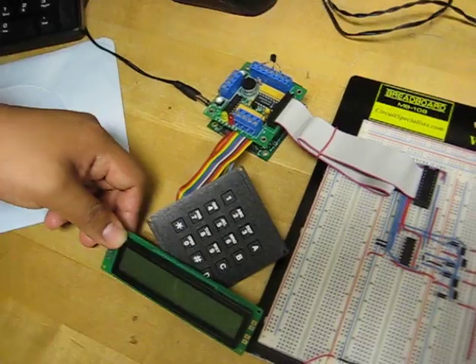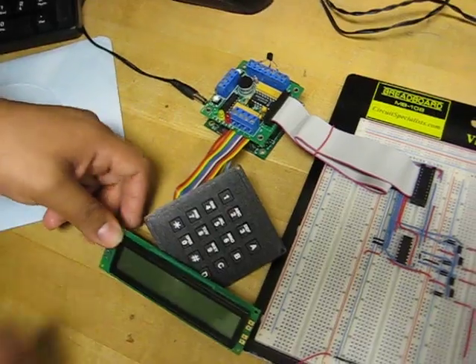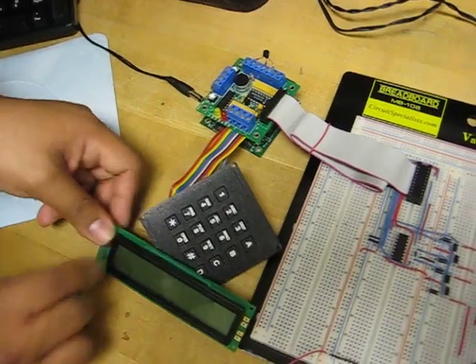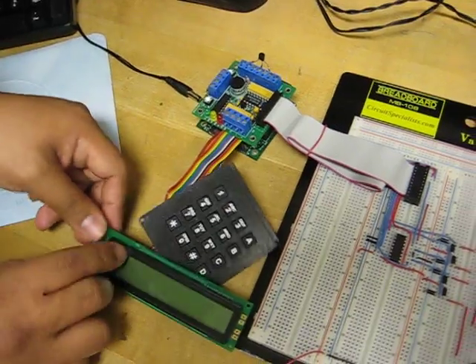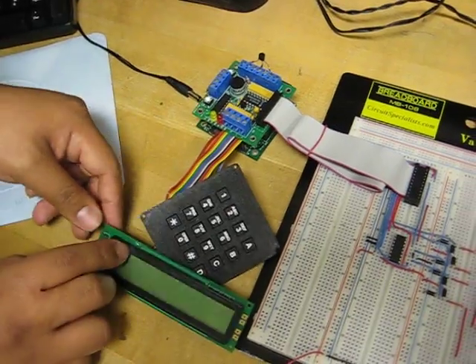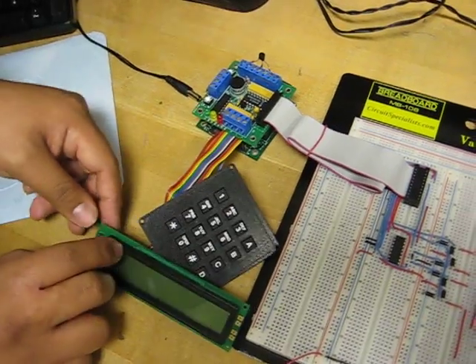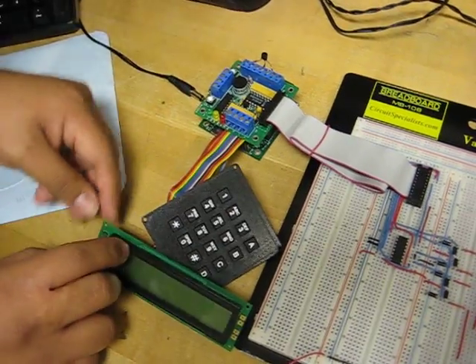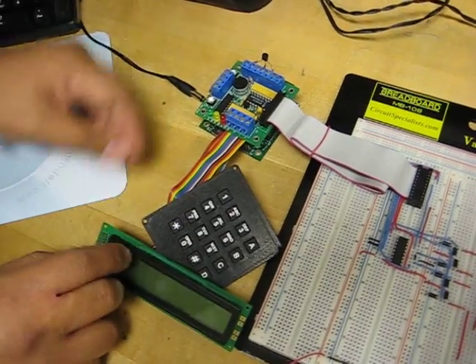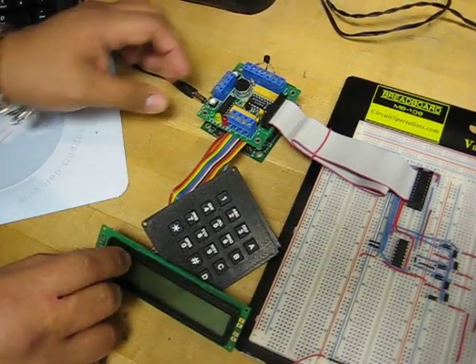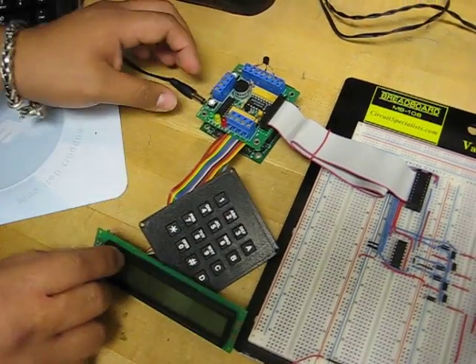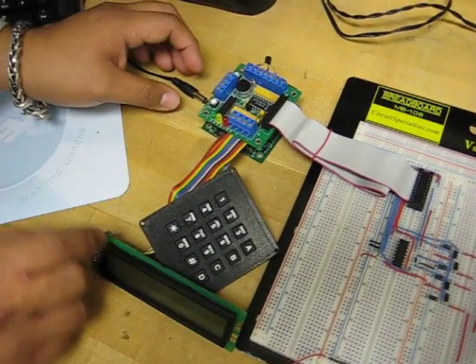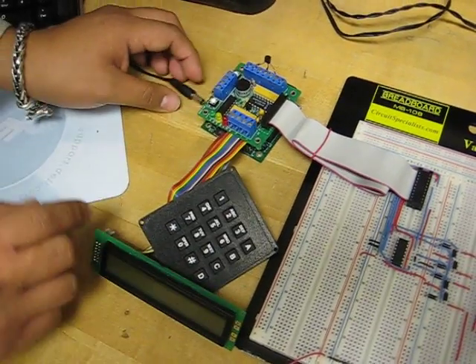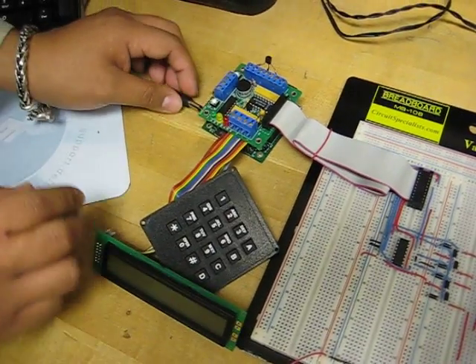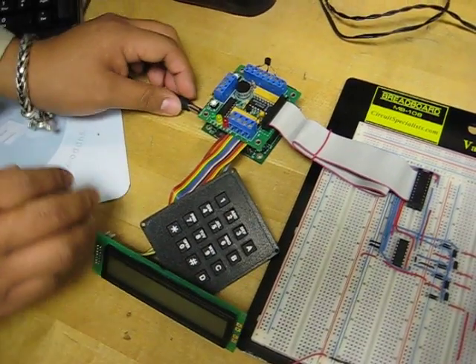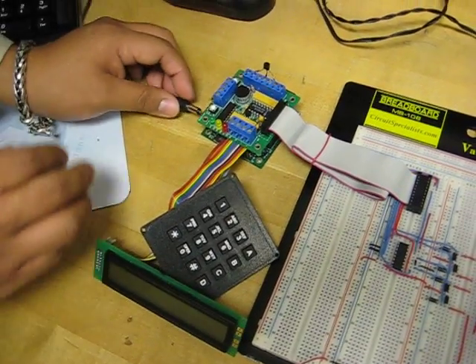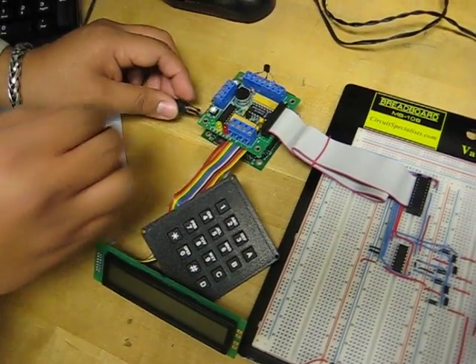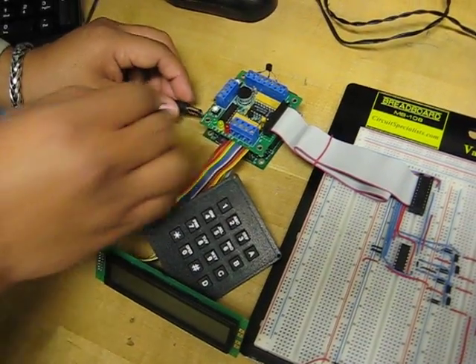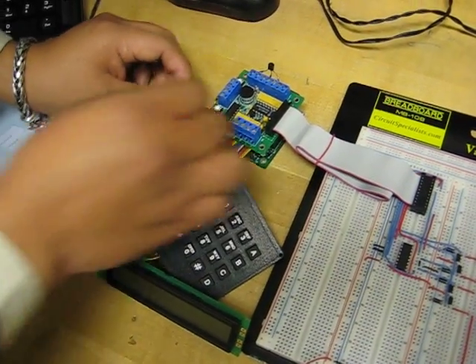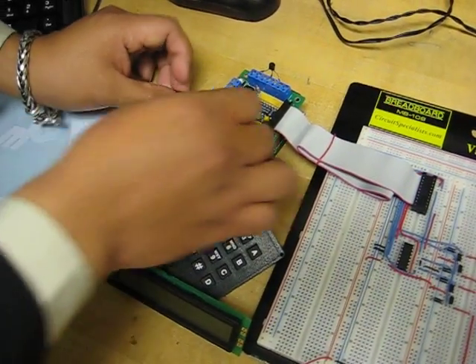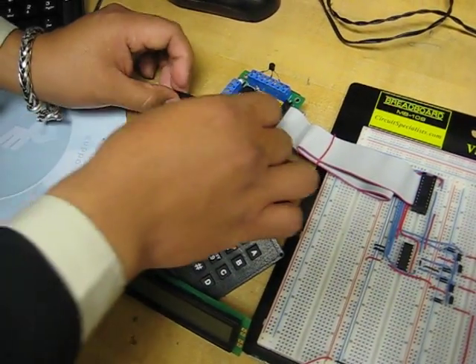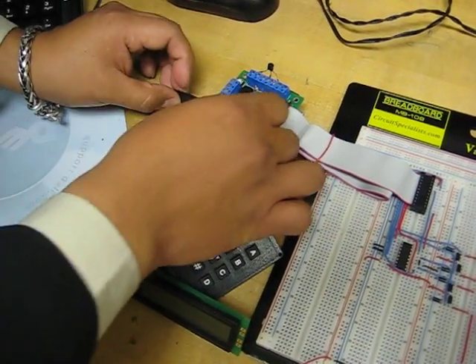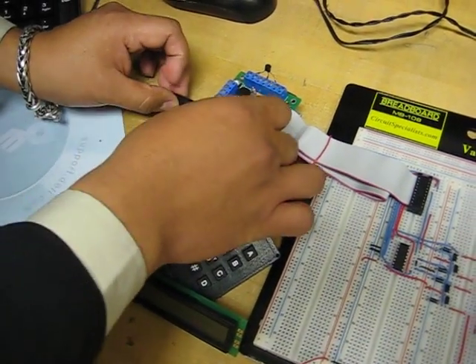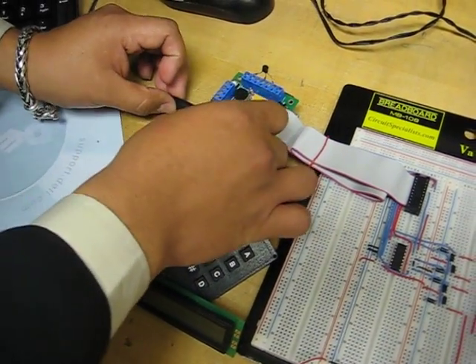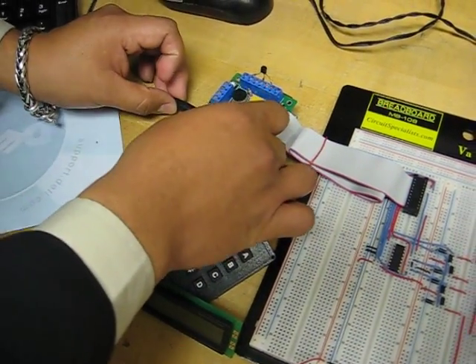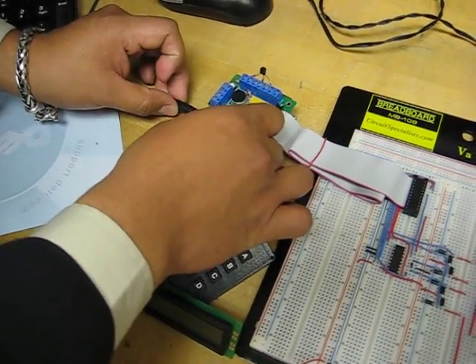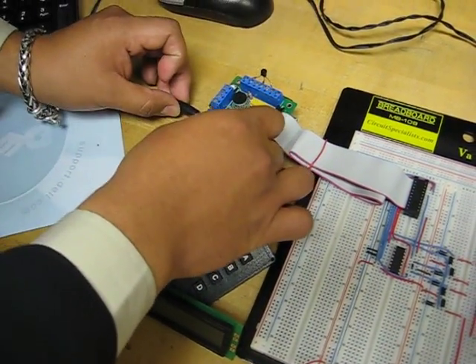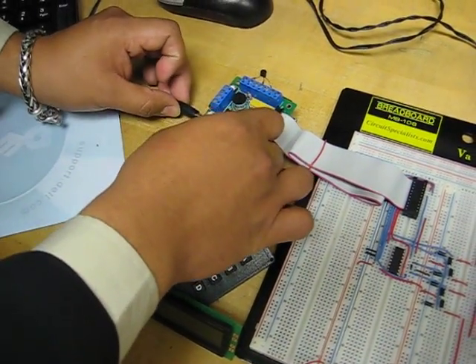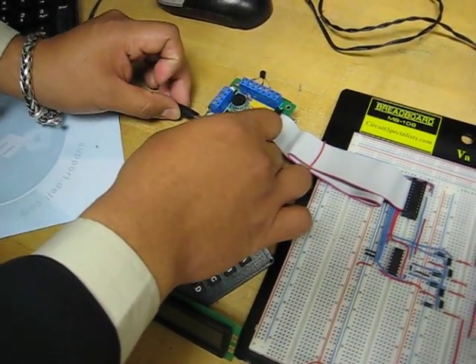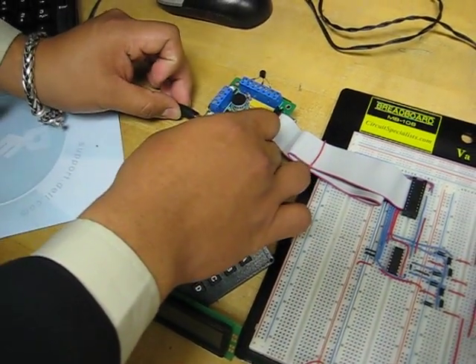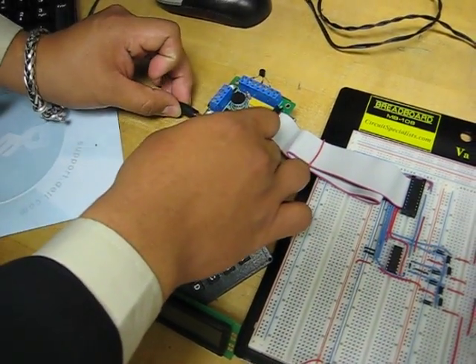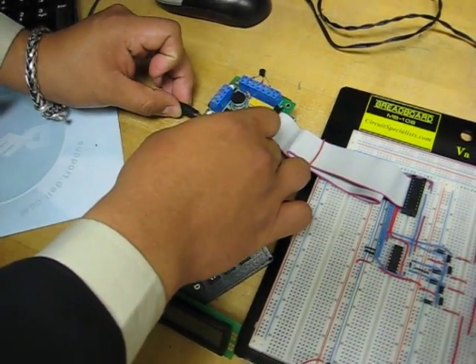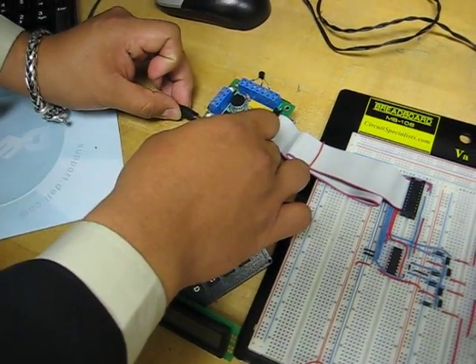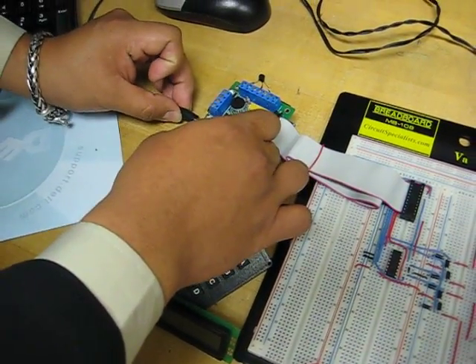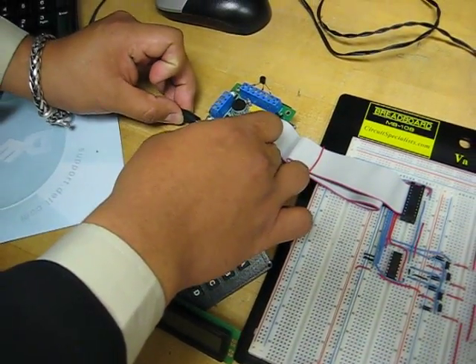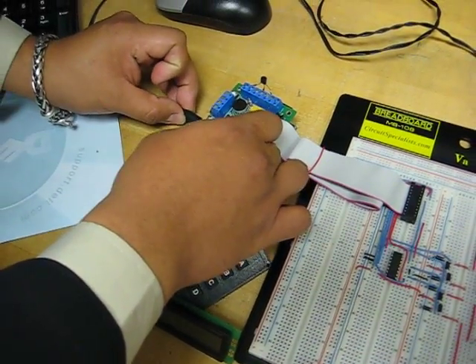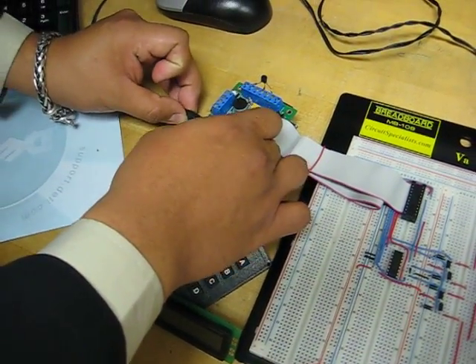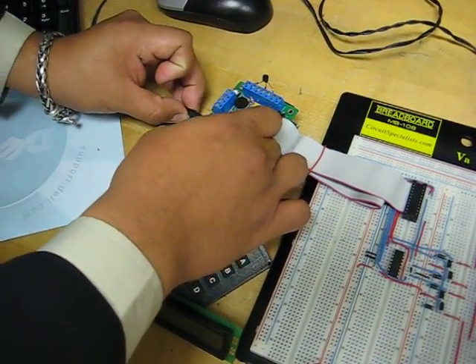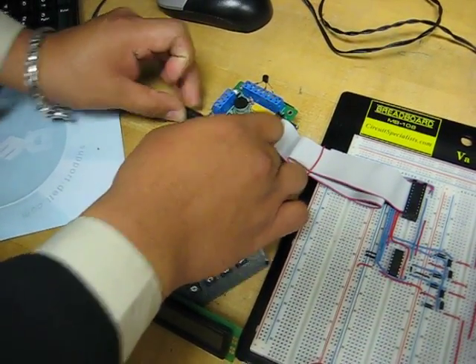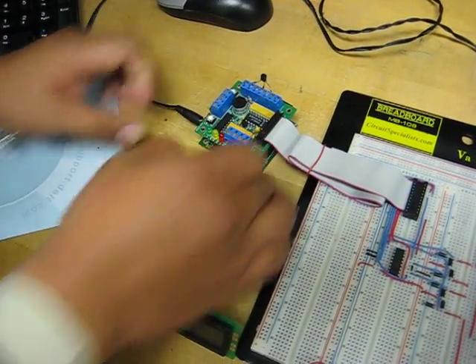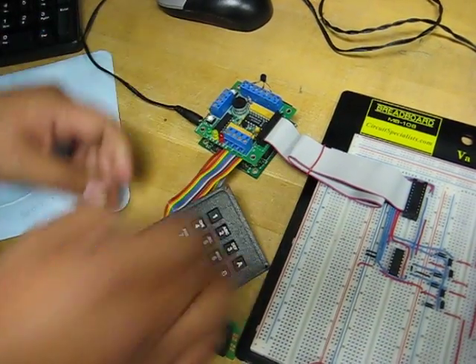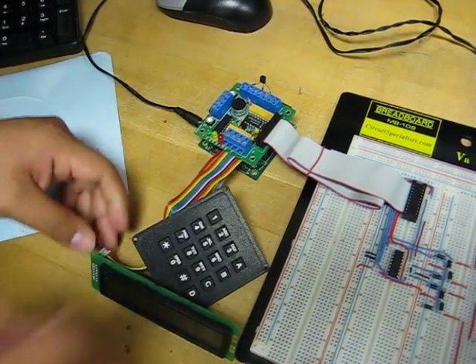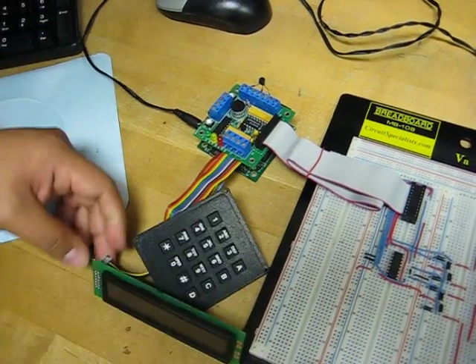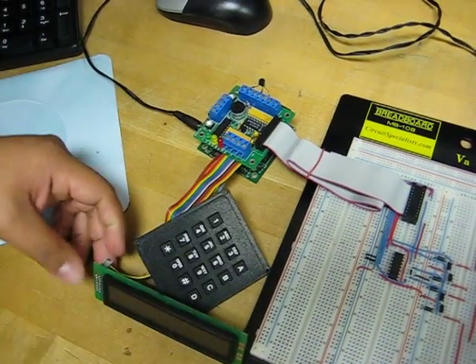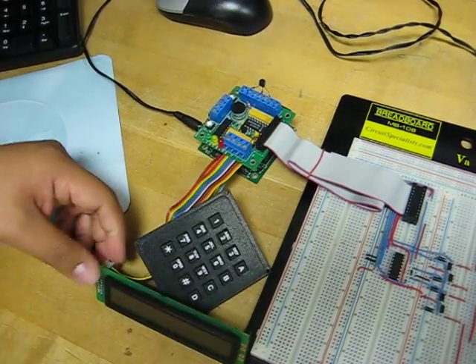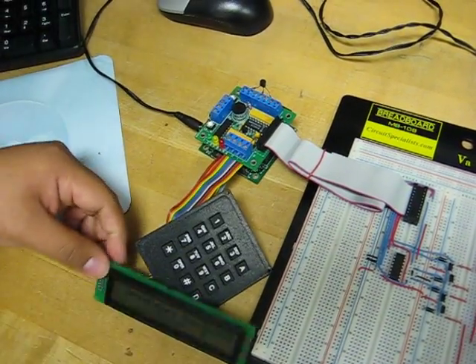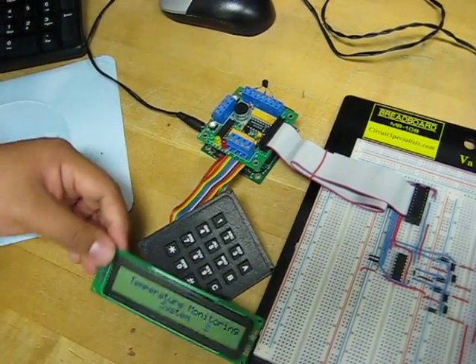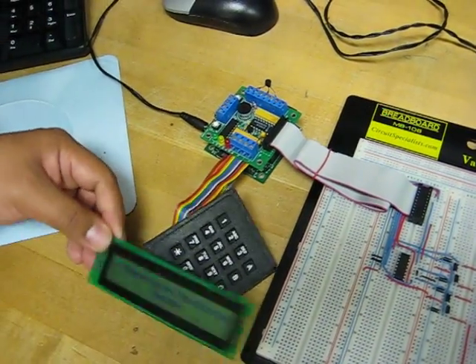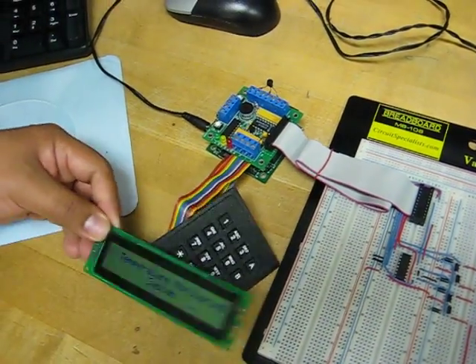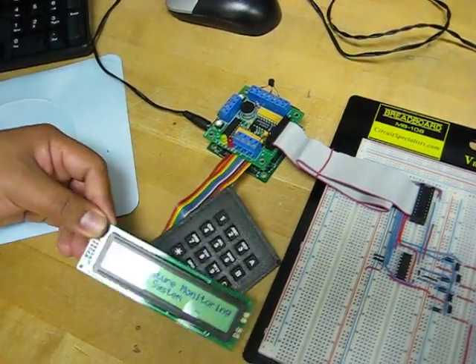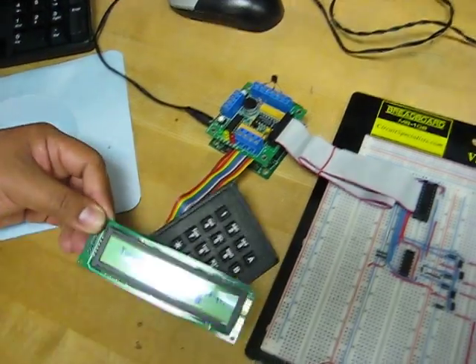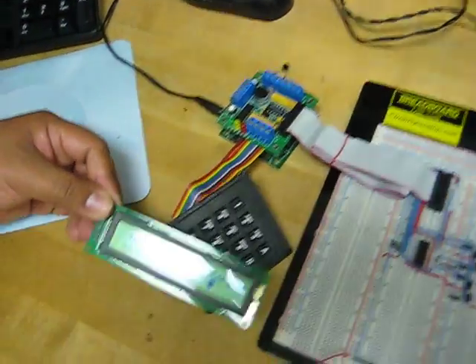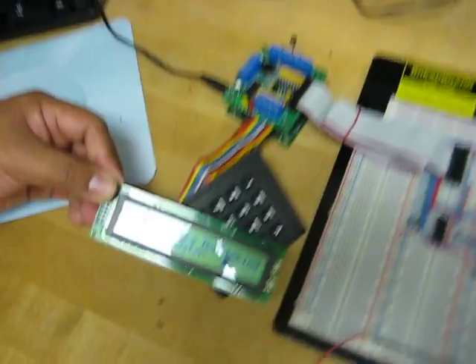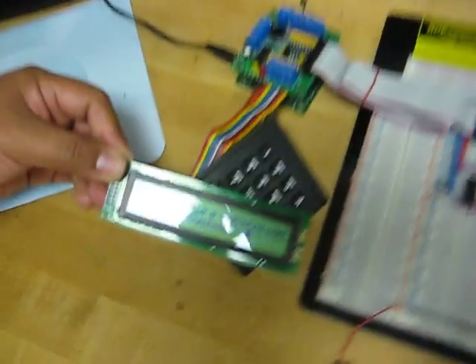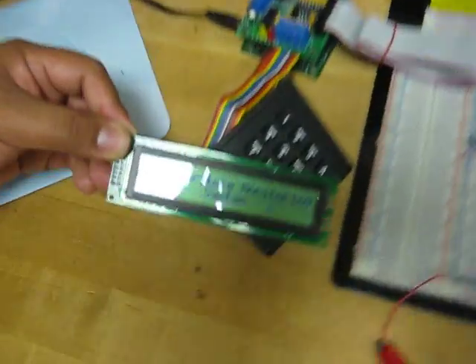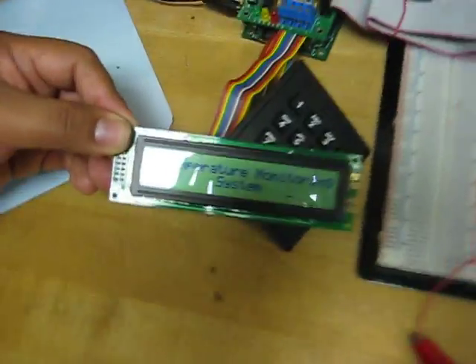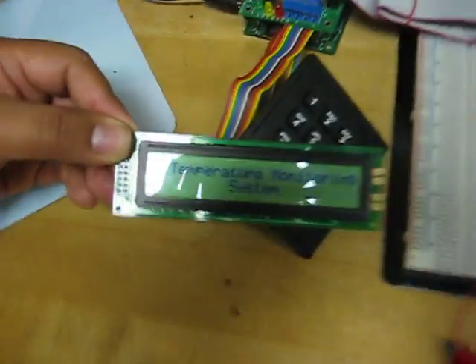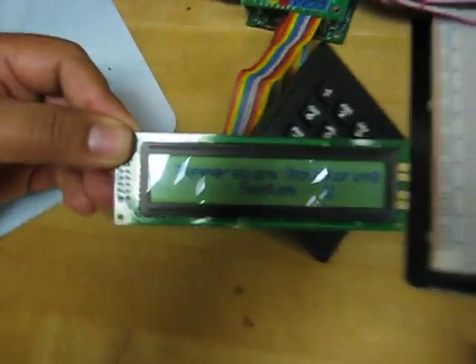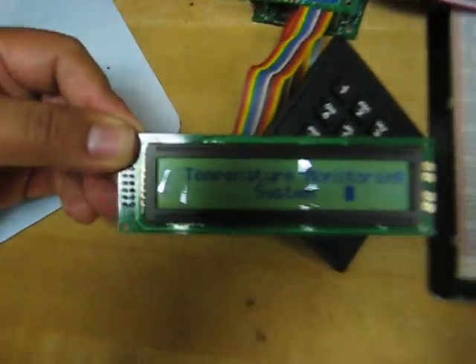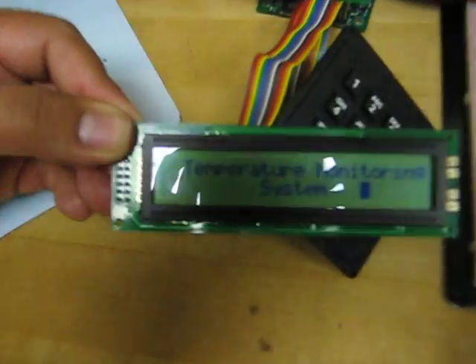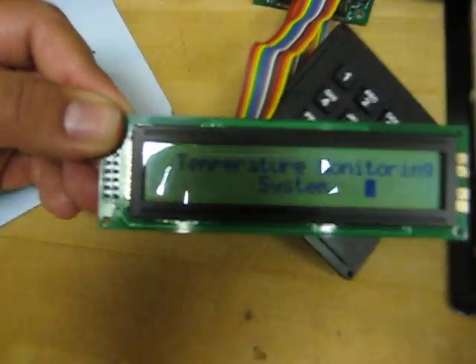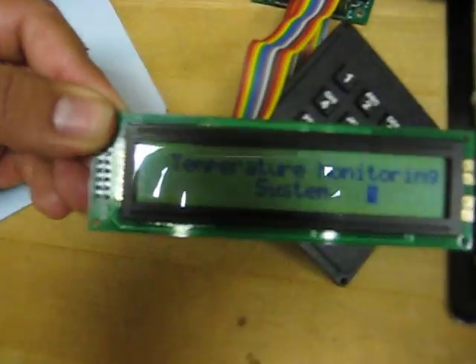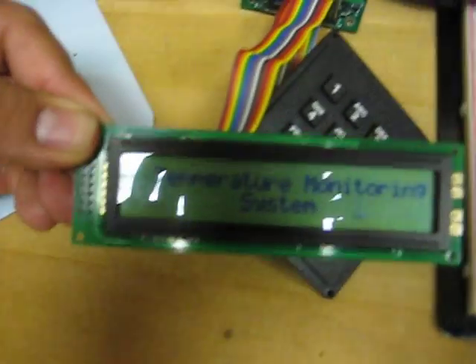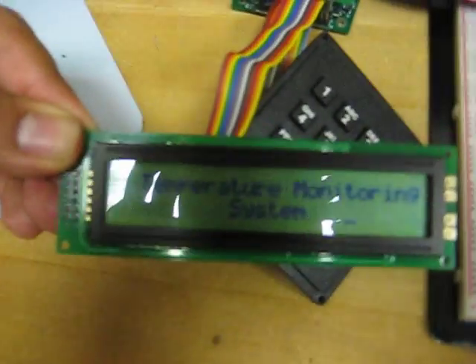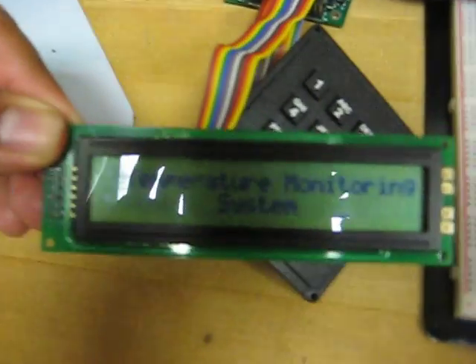This is the temperature monitoring system. I'm going to power the microcontroller. Once I power the microcontroller, you can see the welcome screen.